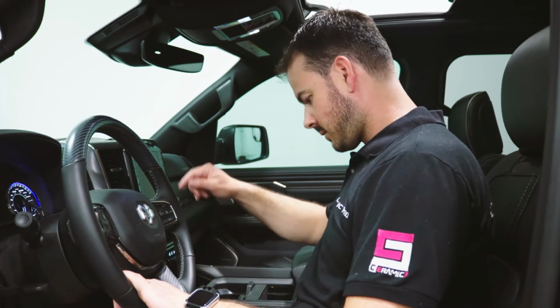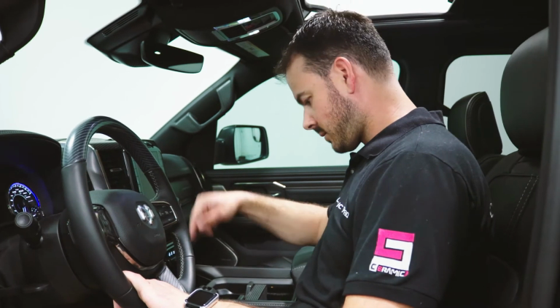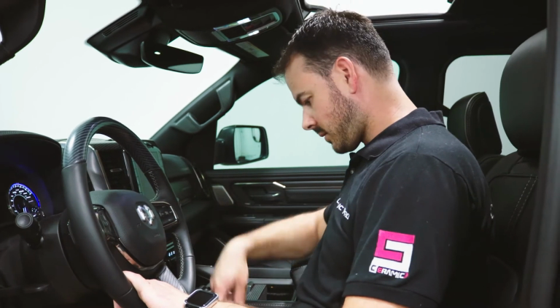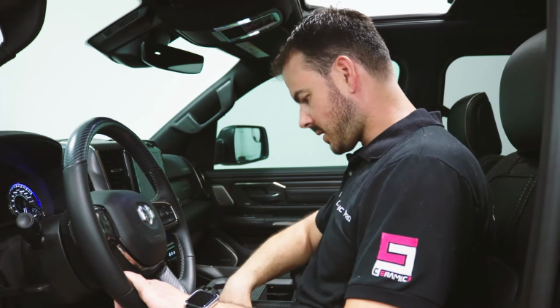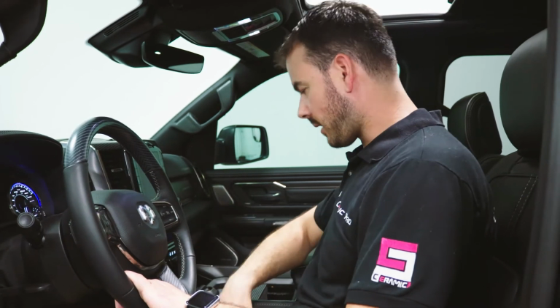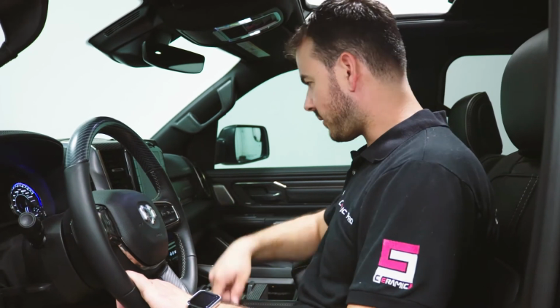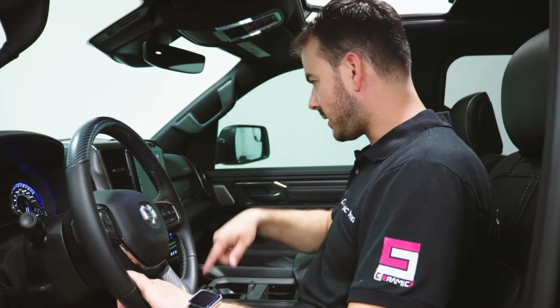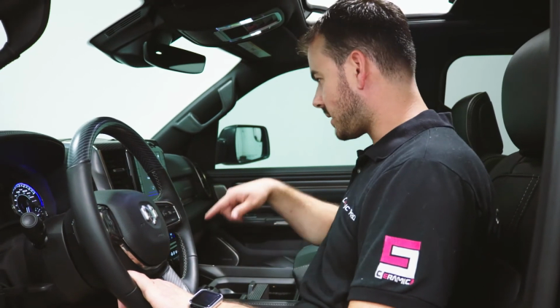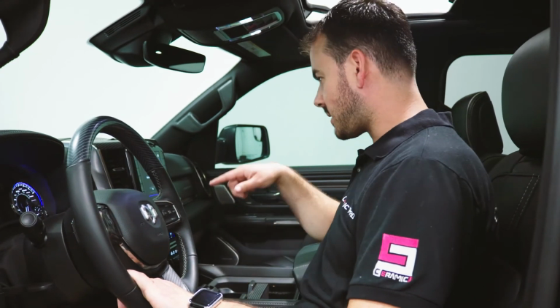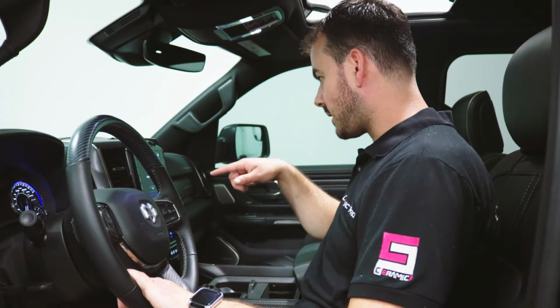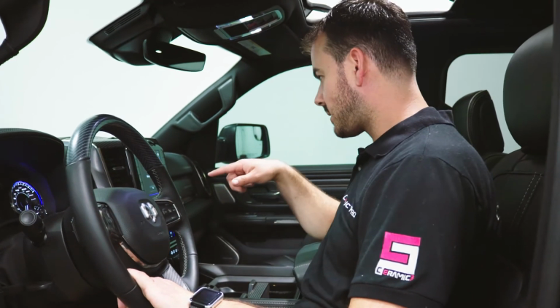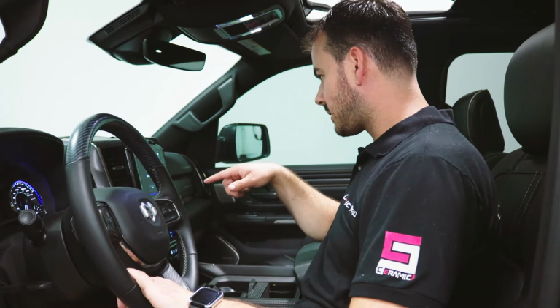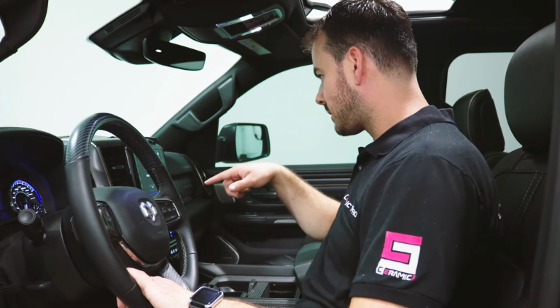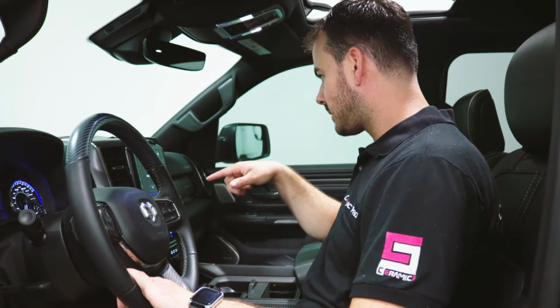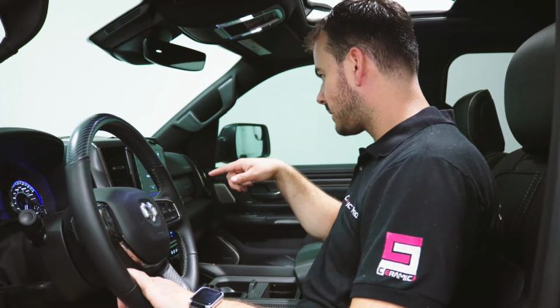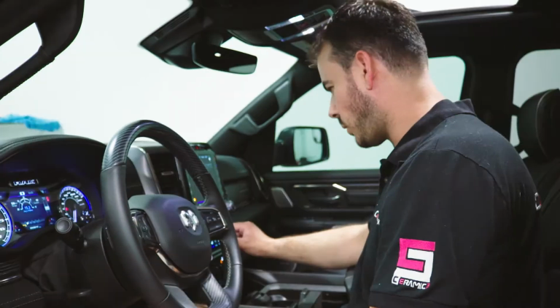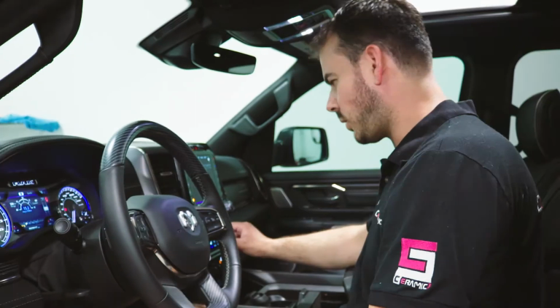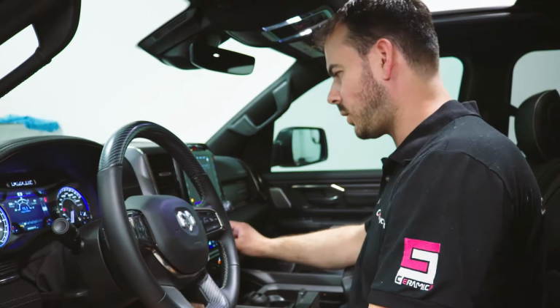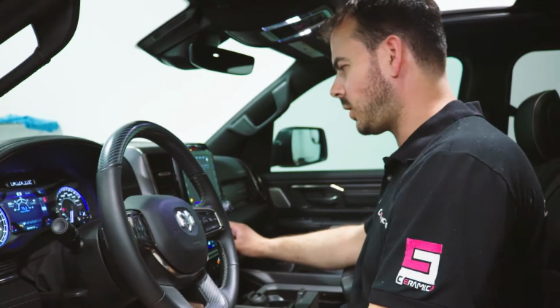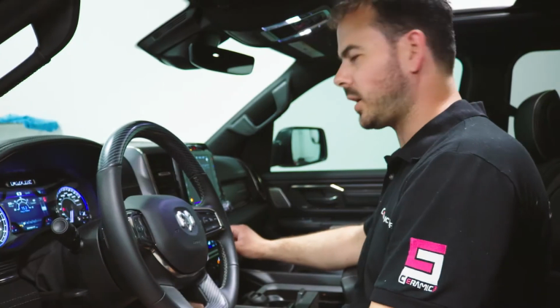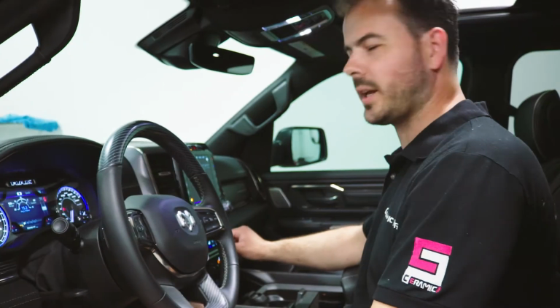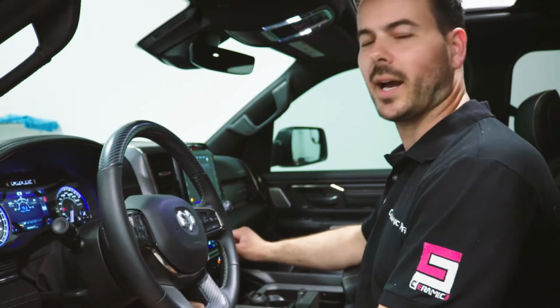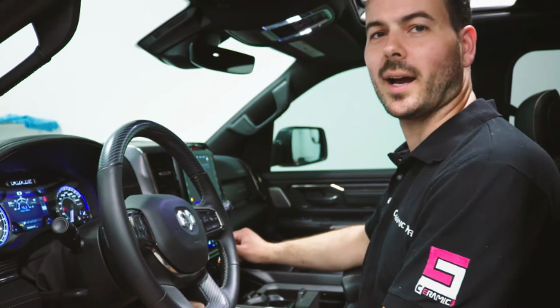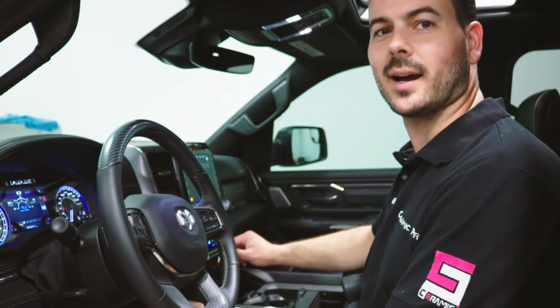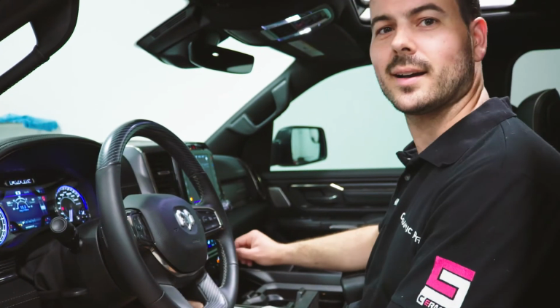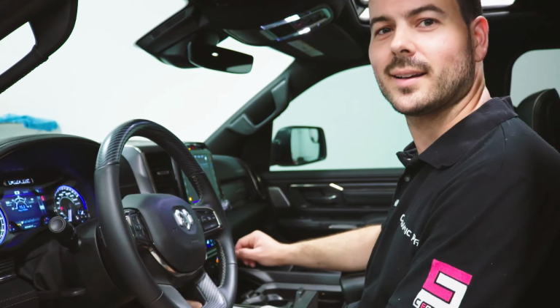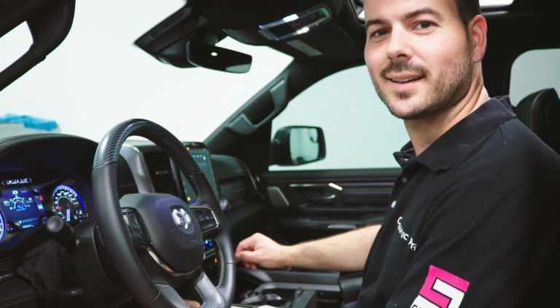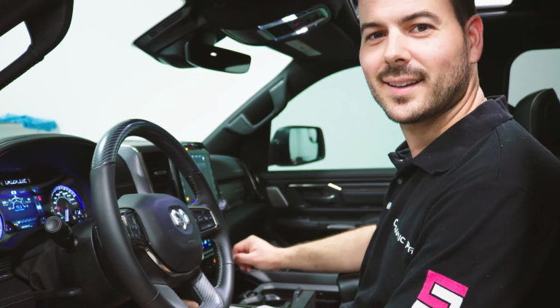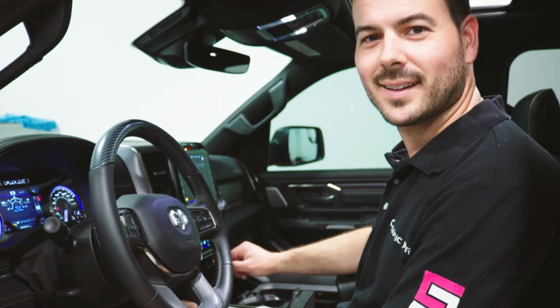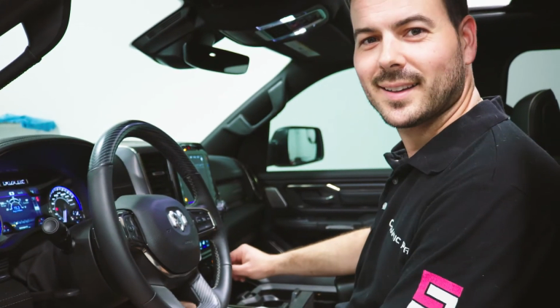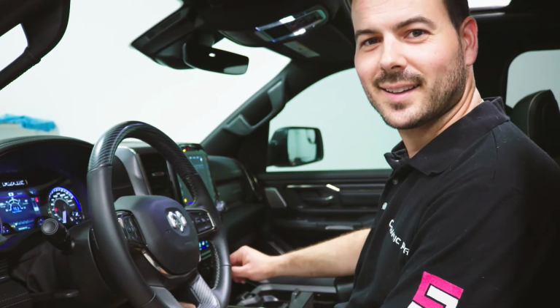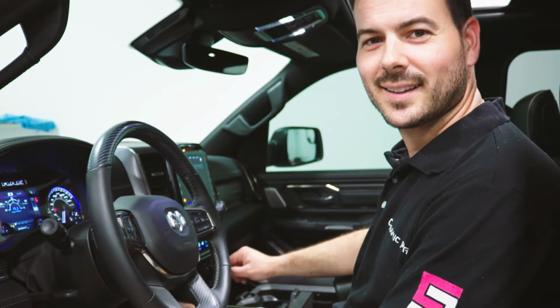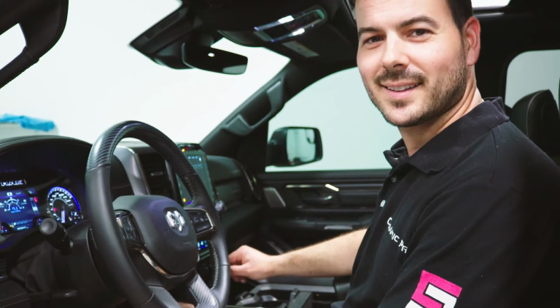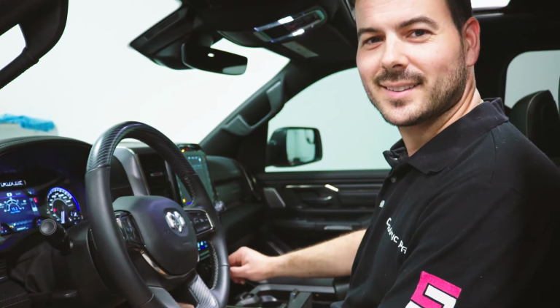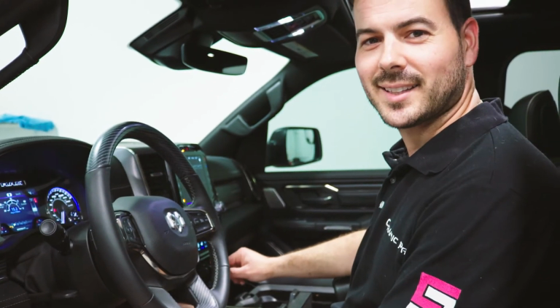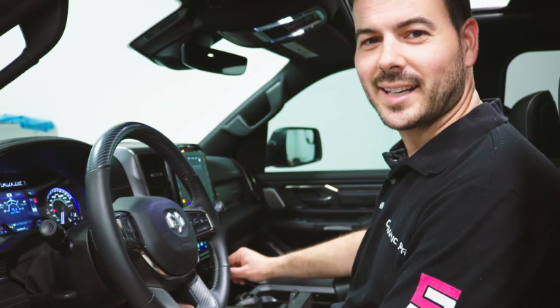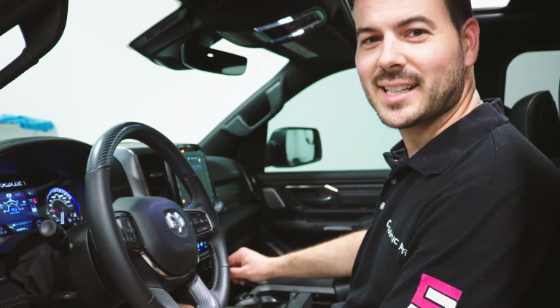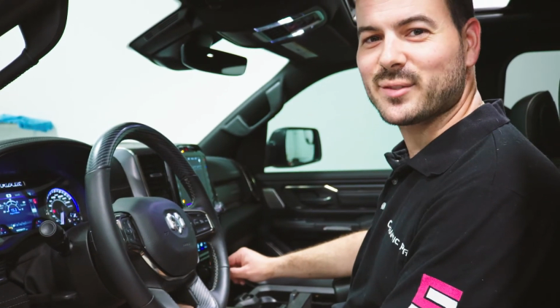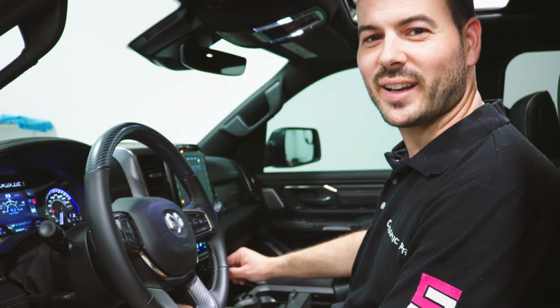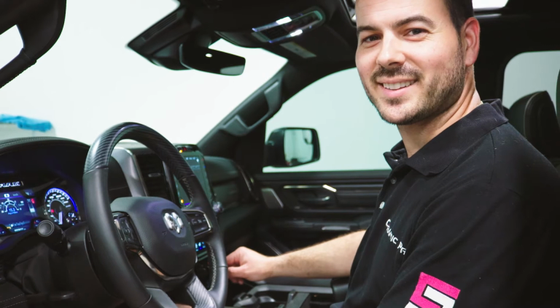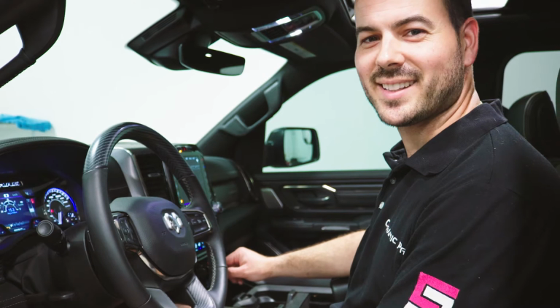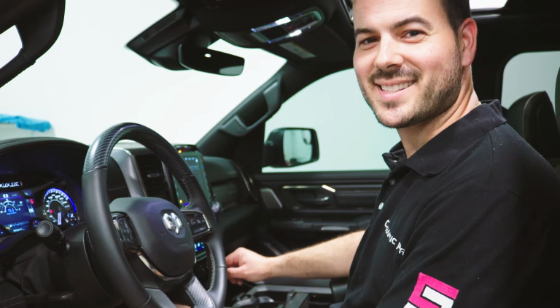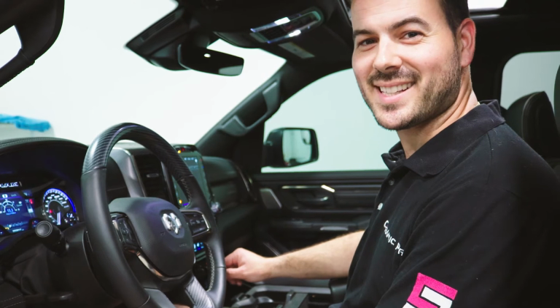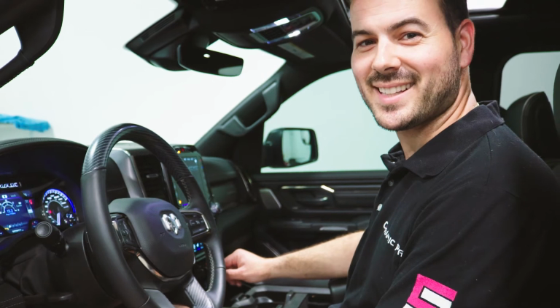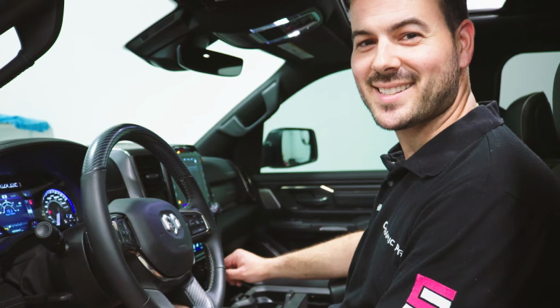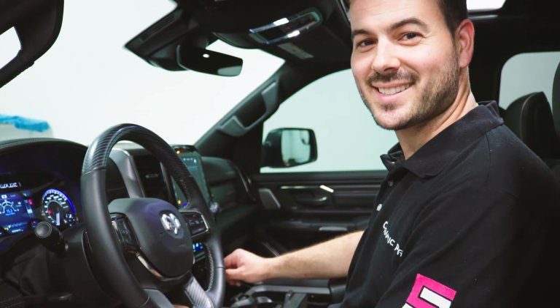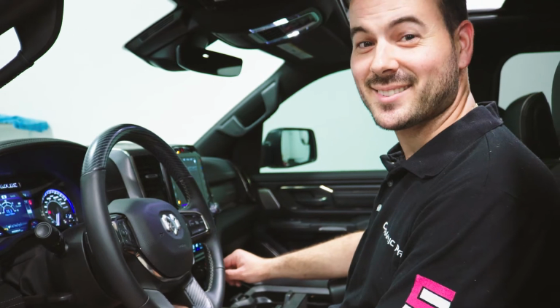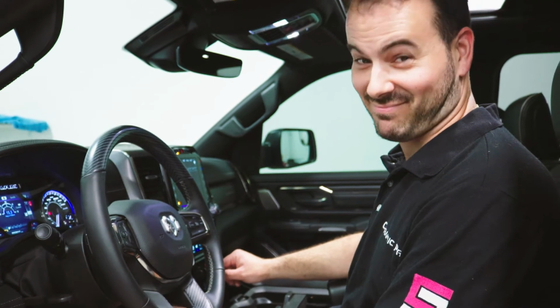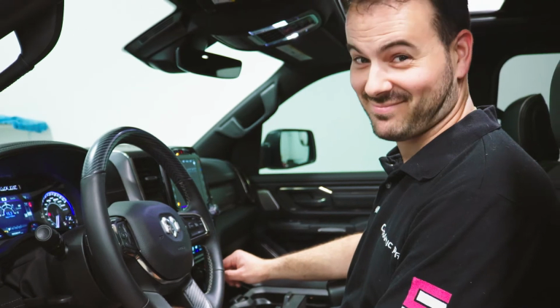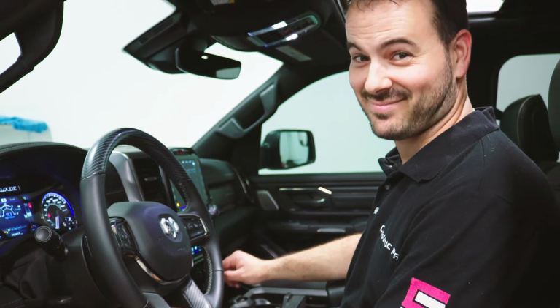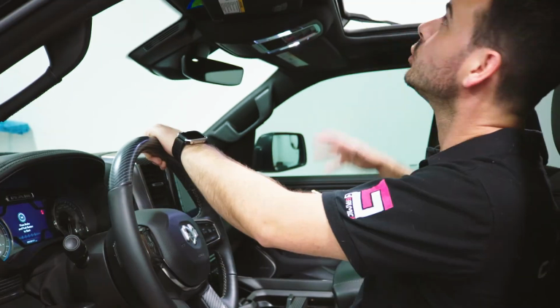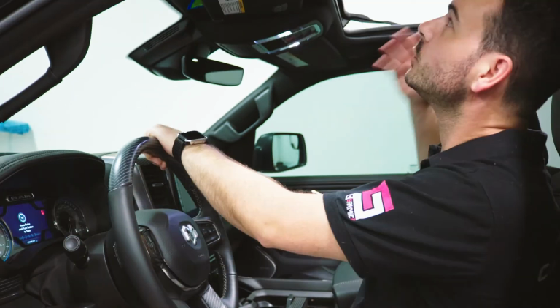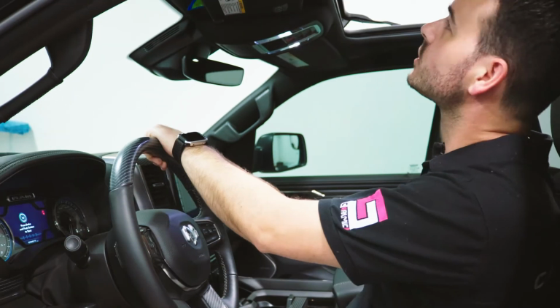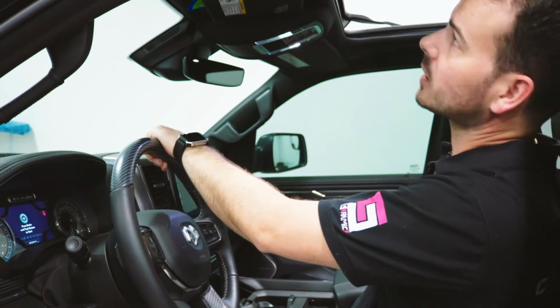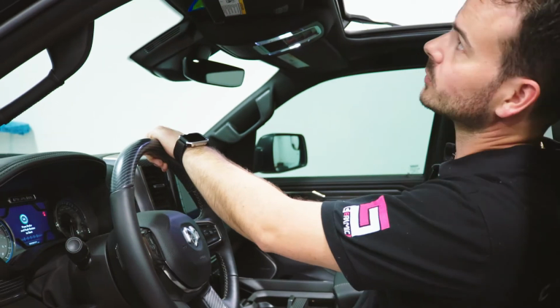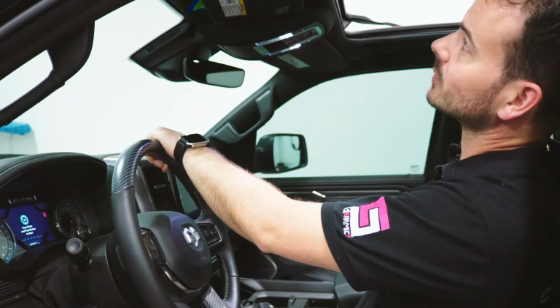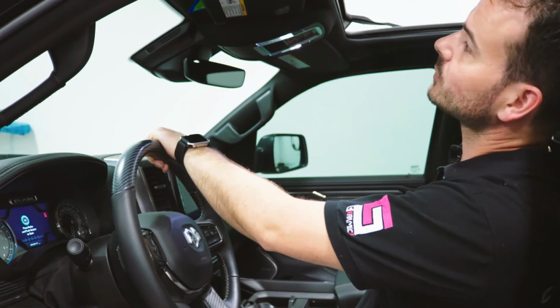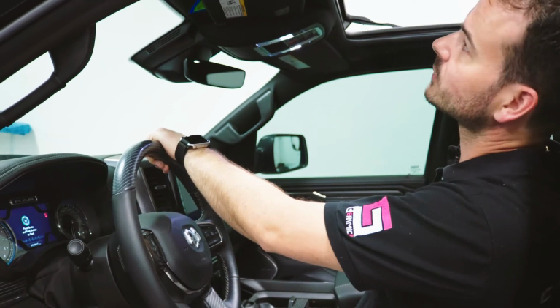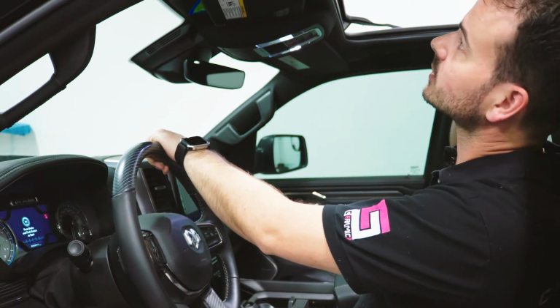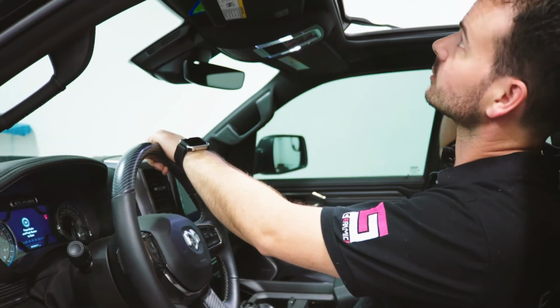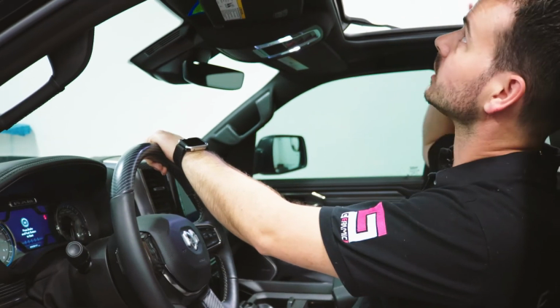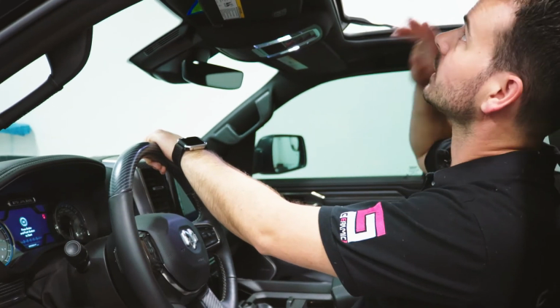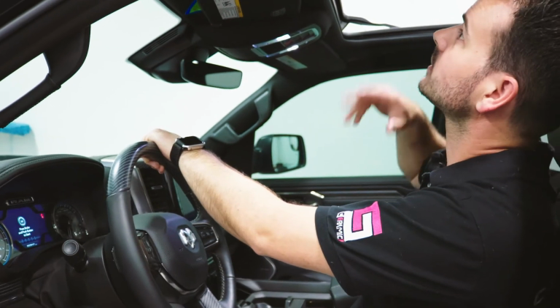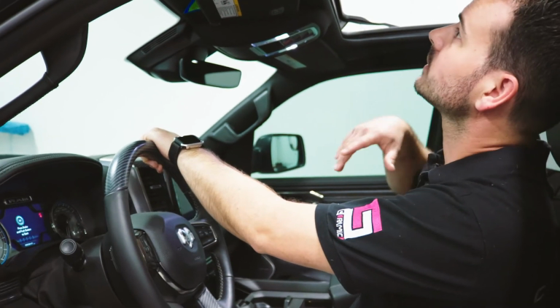Does it have vented seats? Oh yeah, the nice vented seats. And there's a huge sunroof — that's really nice.